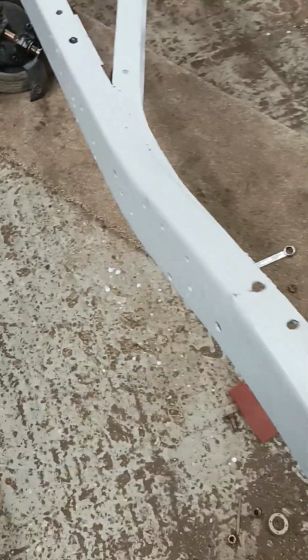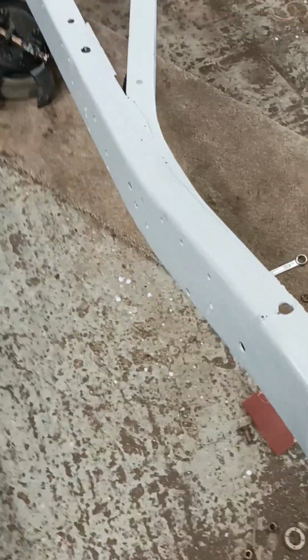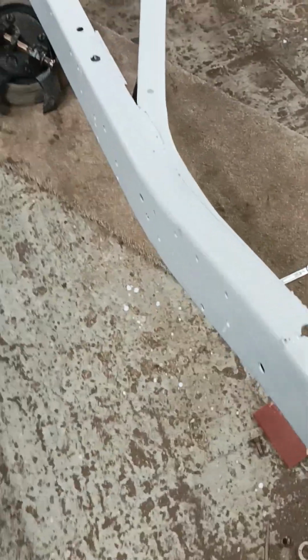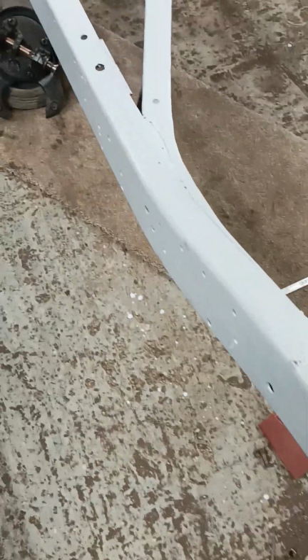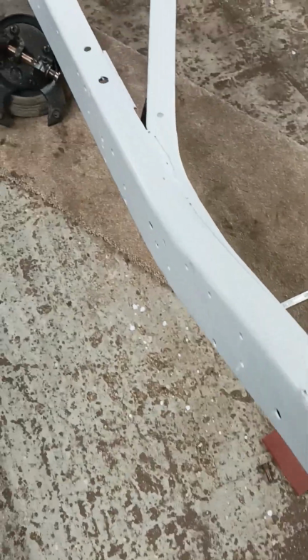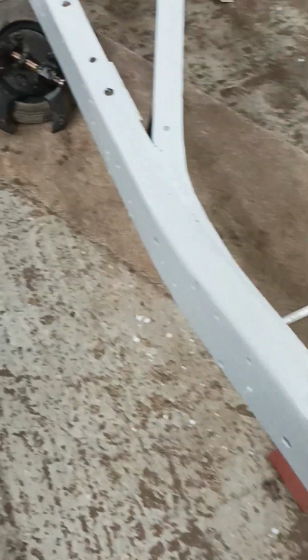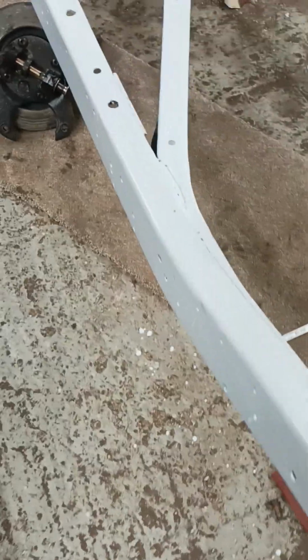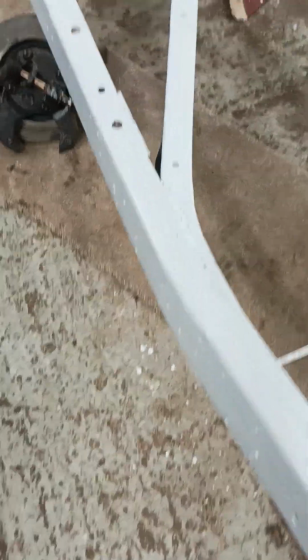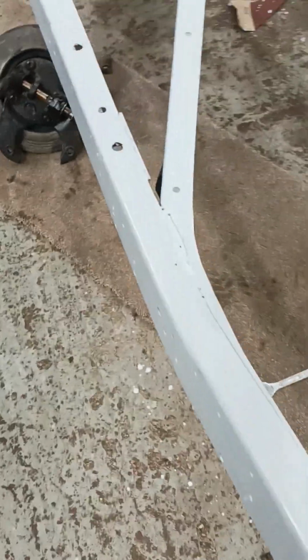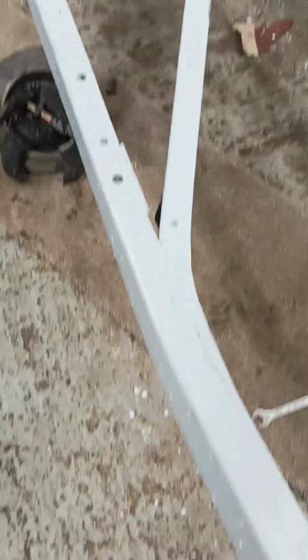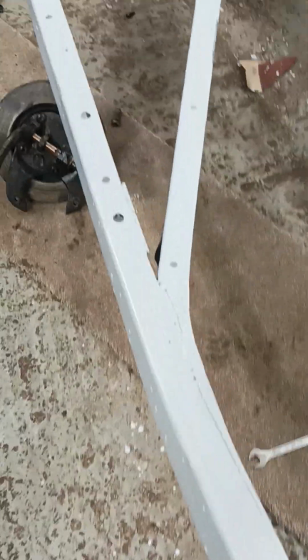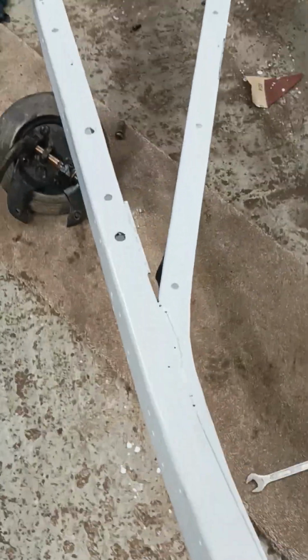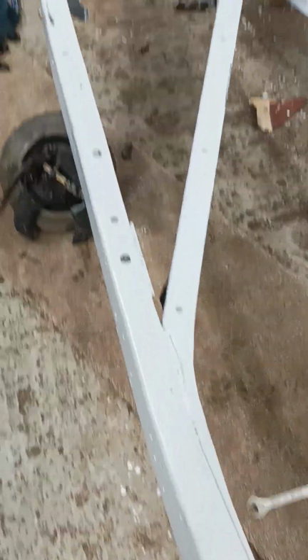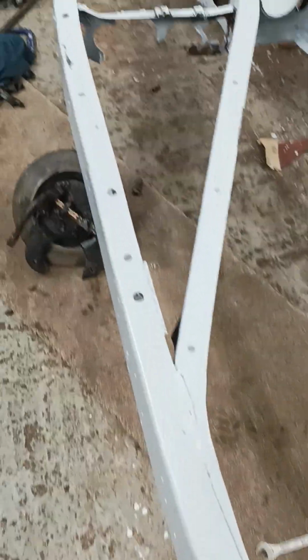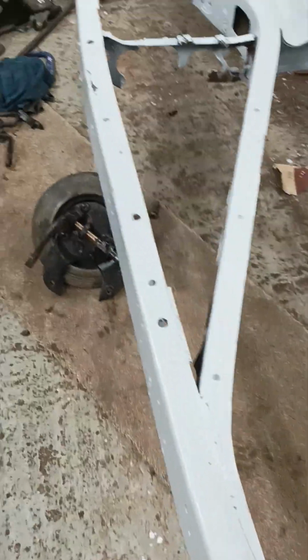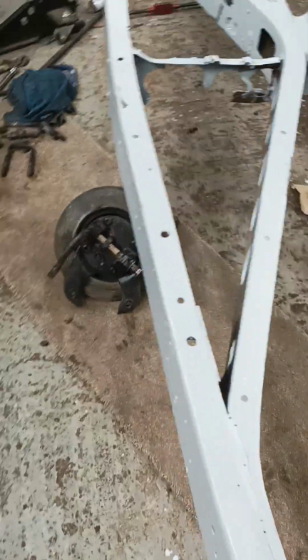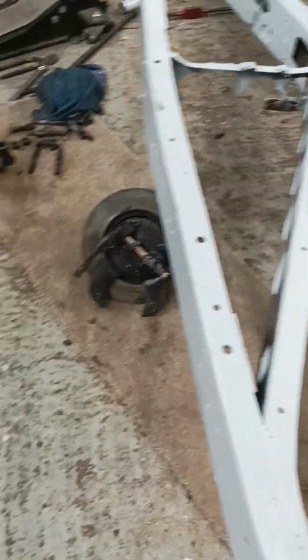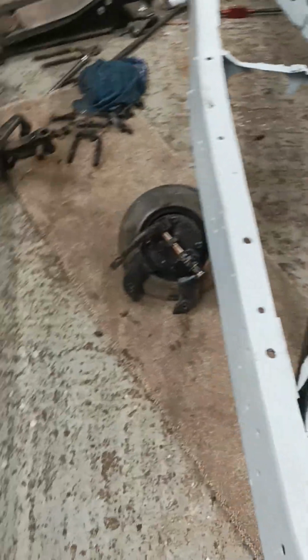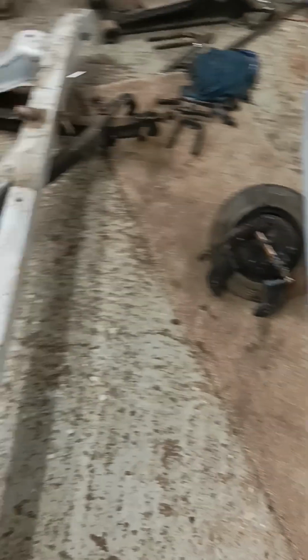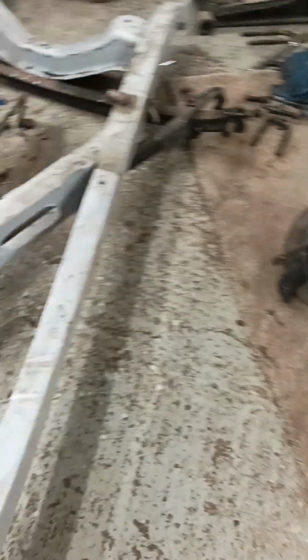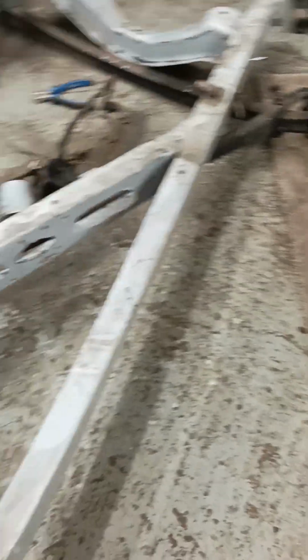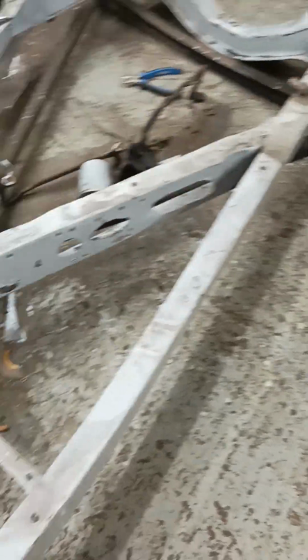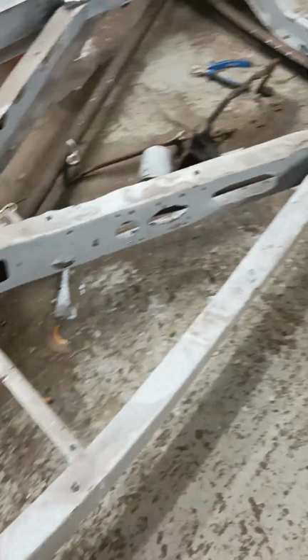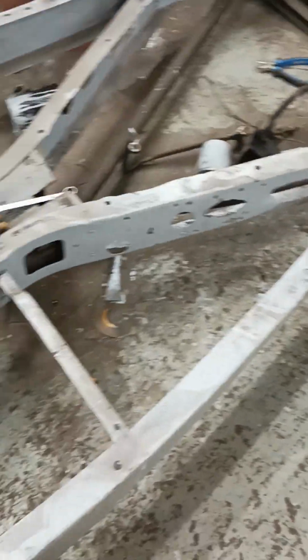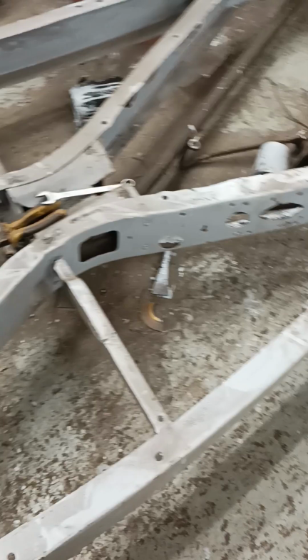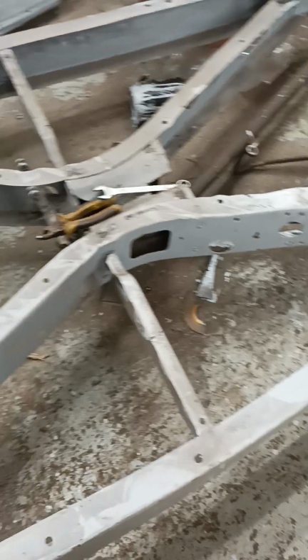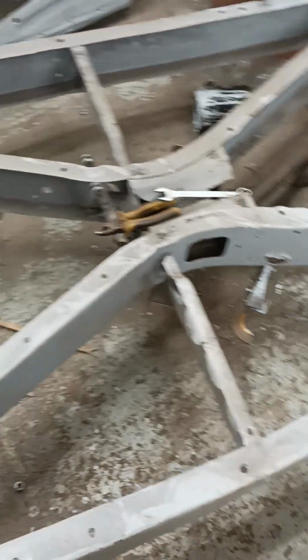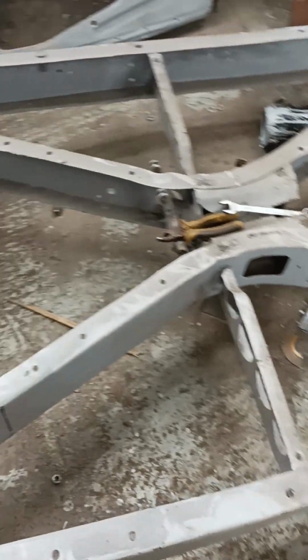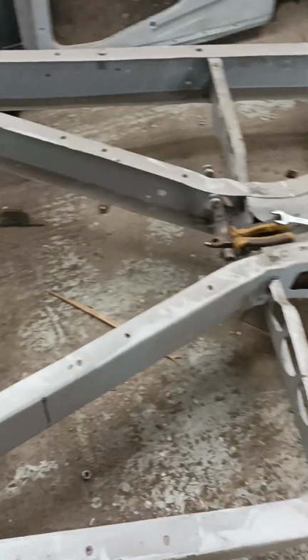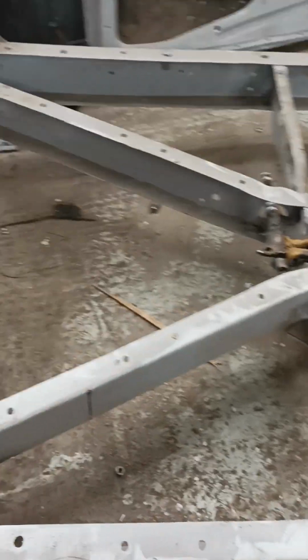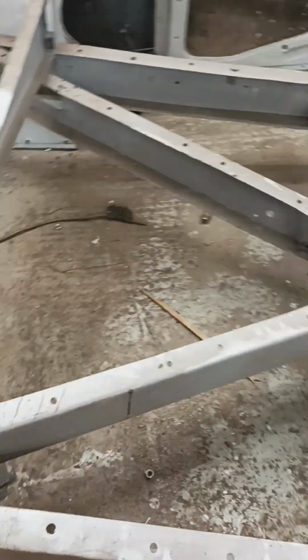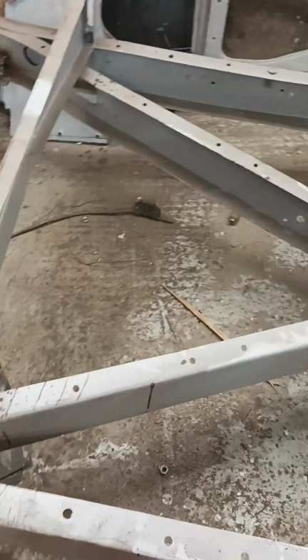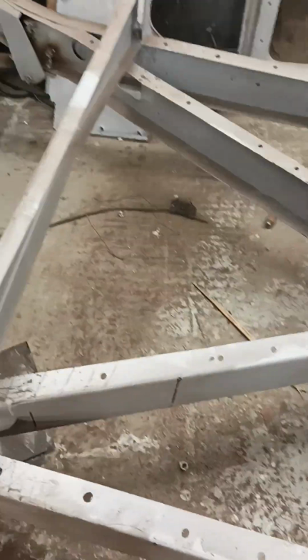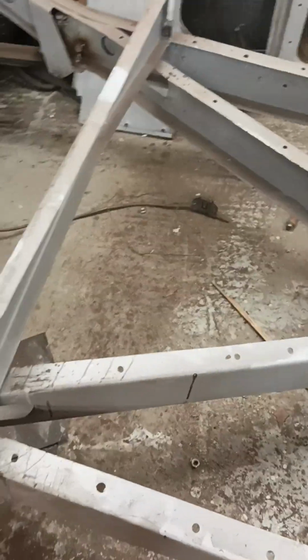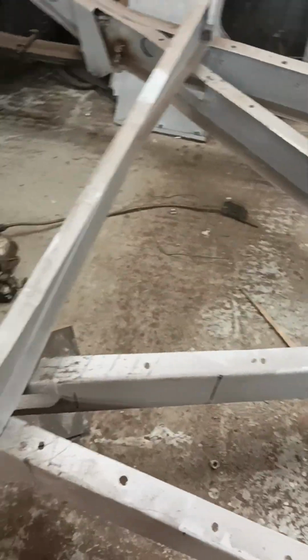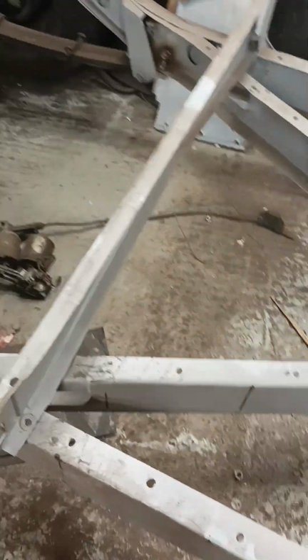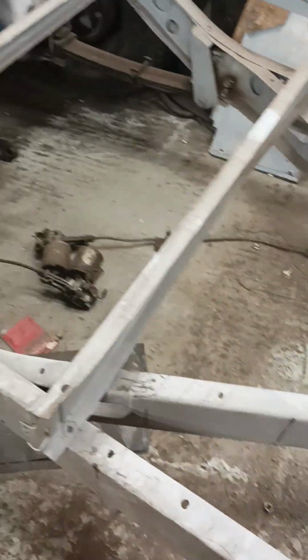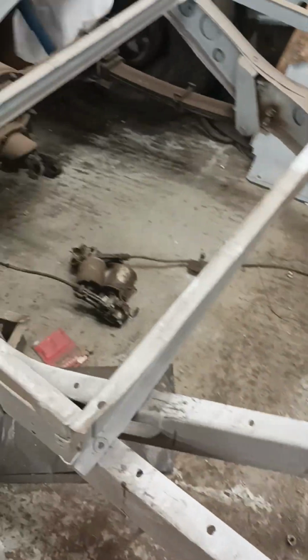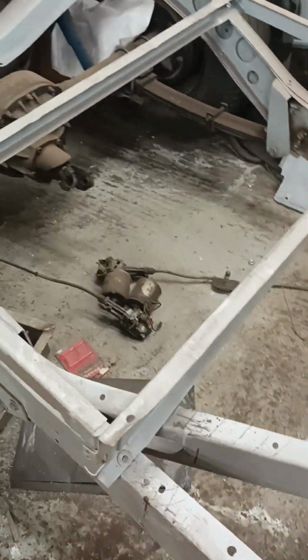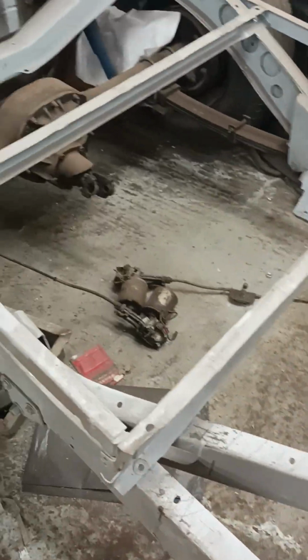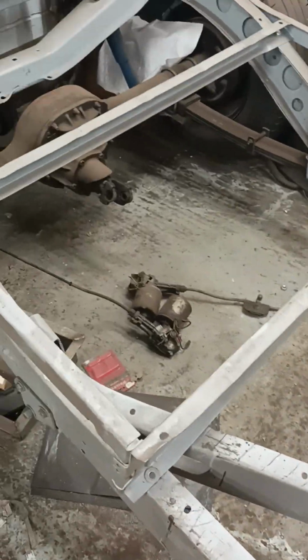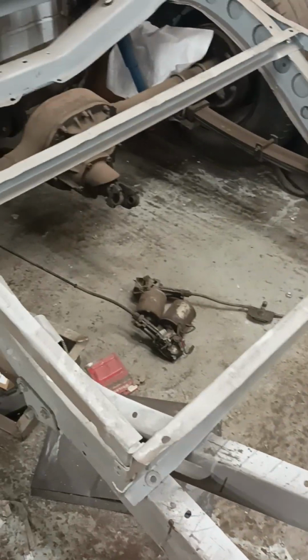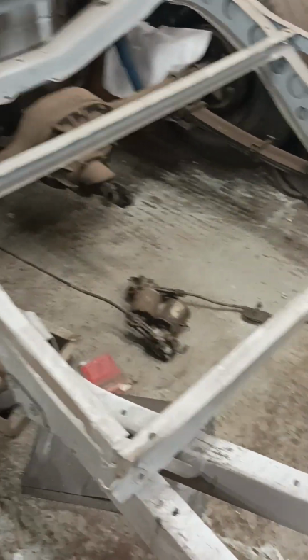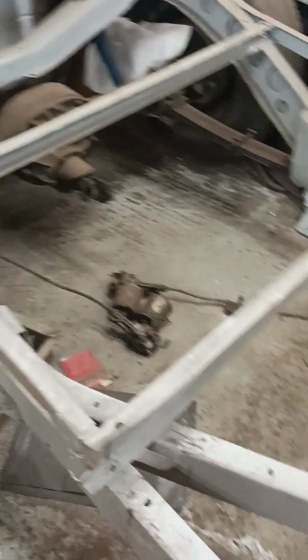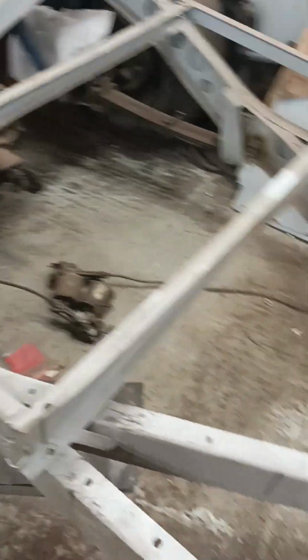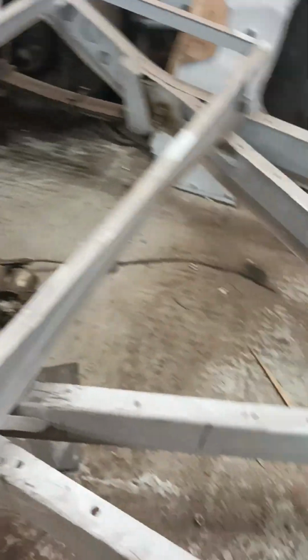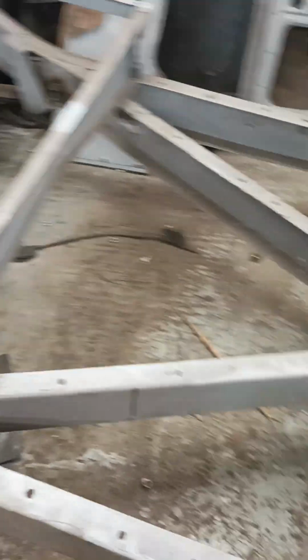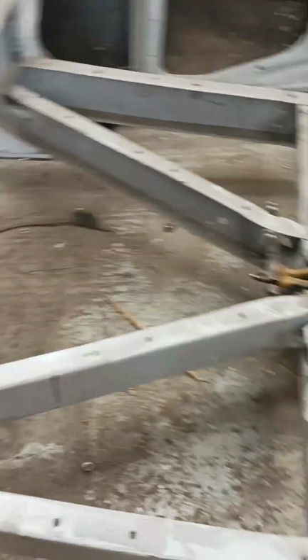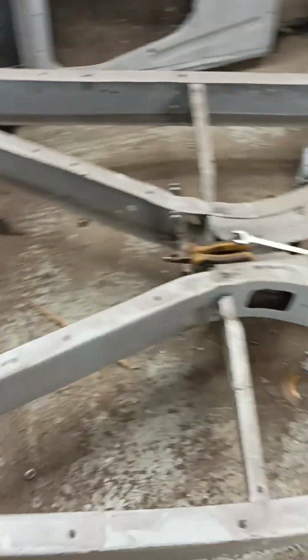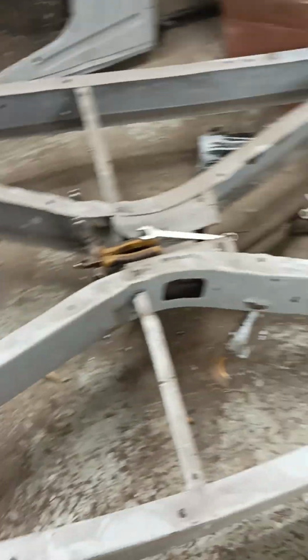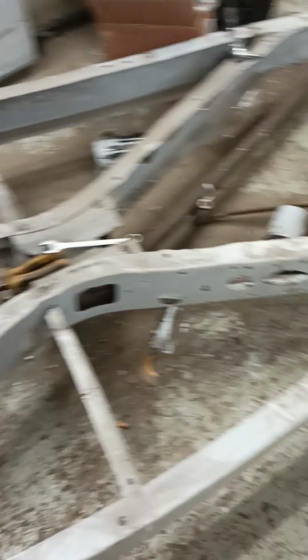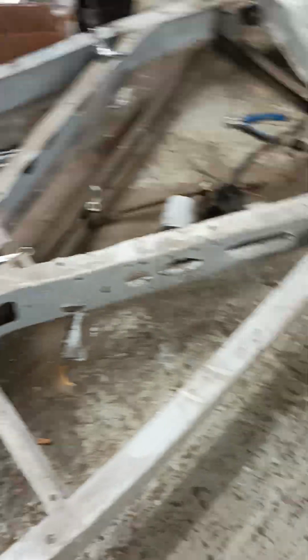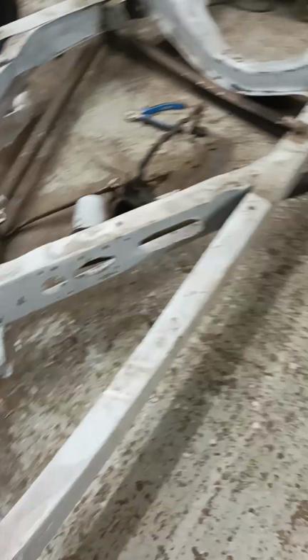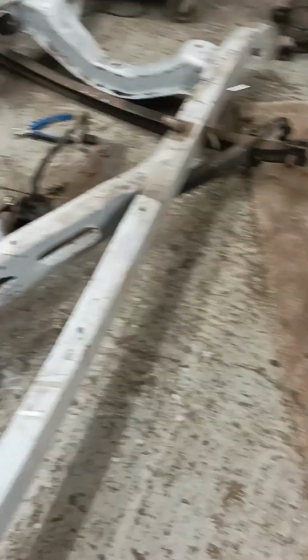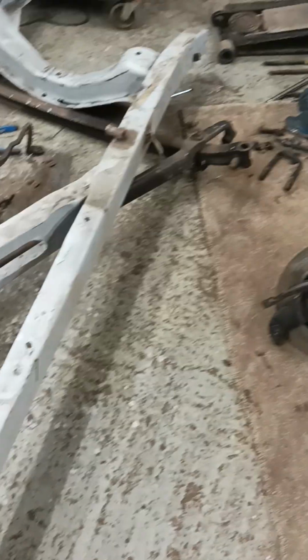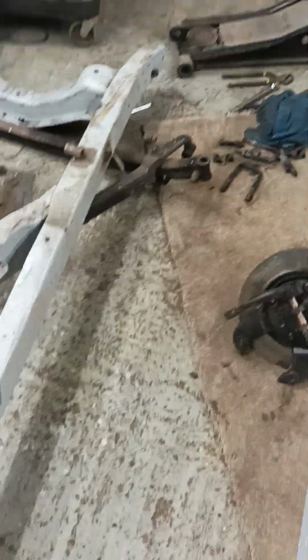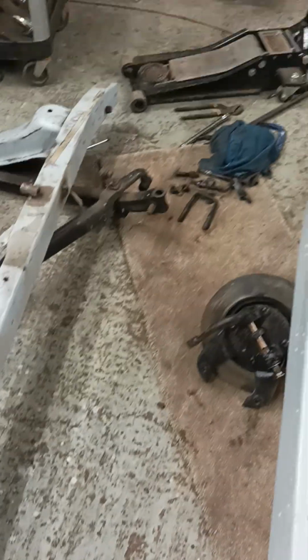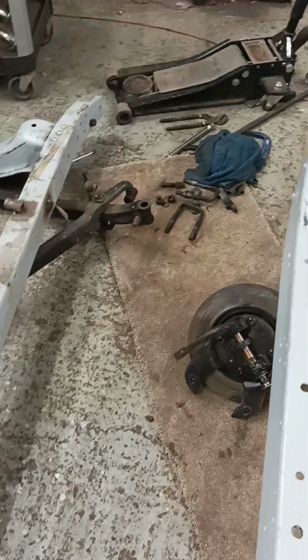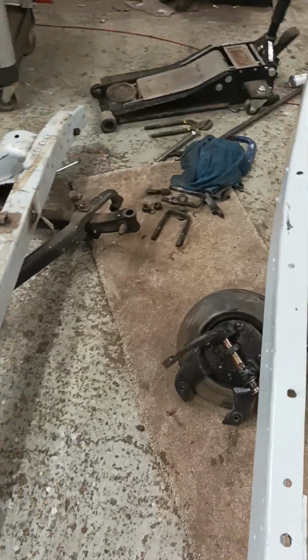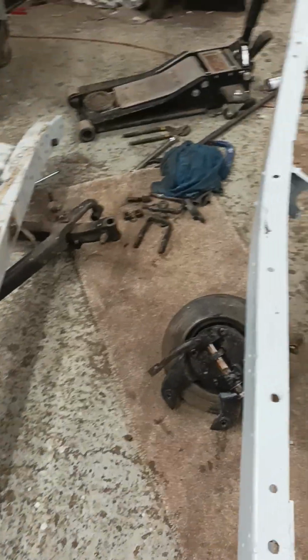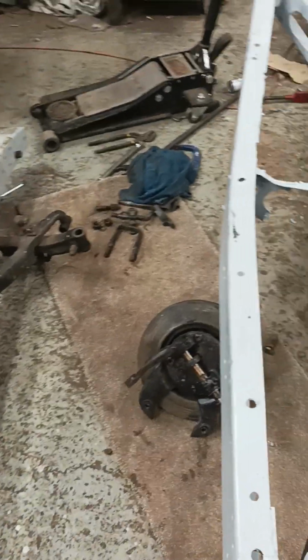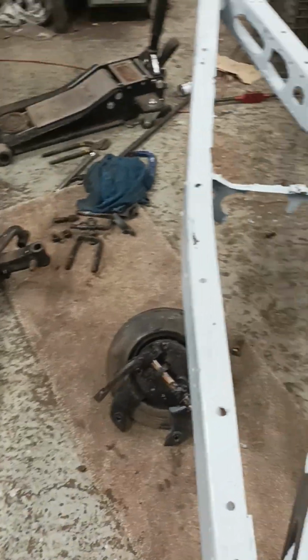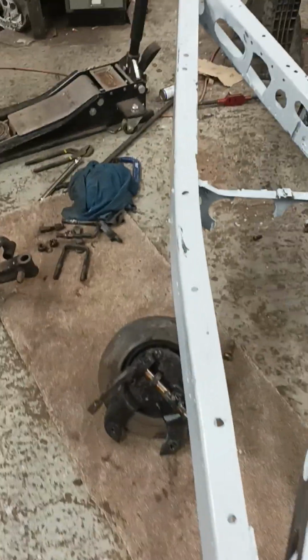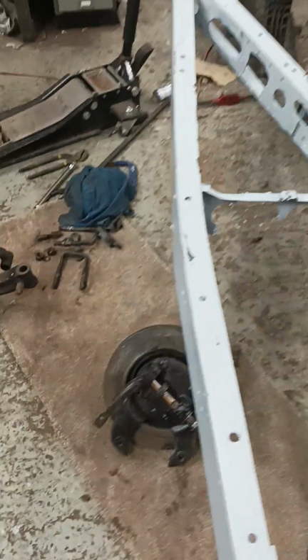Look at the state of the place — holy schmoly.